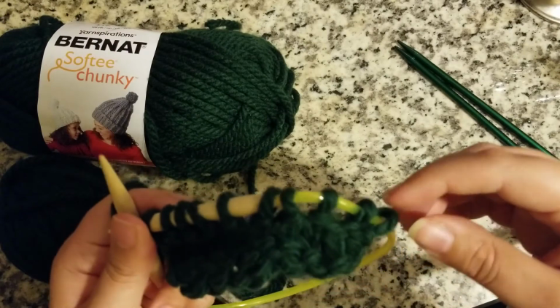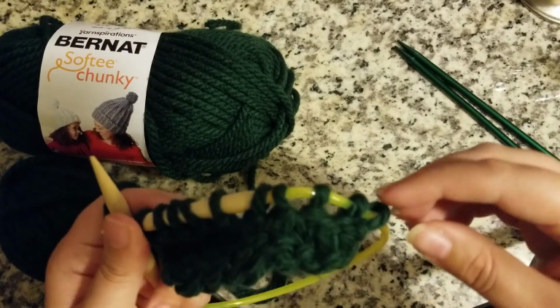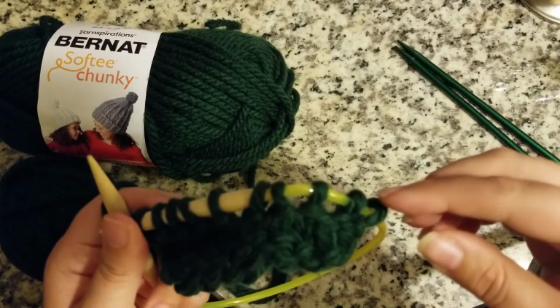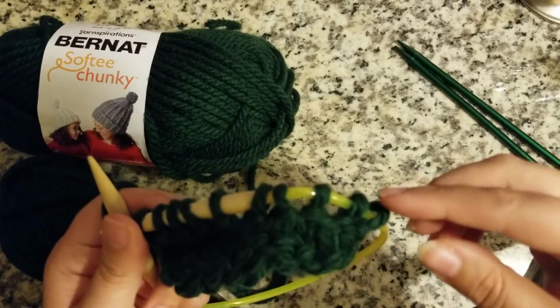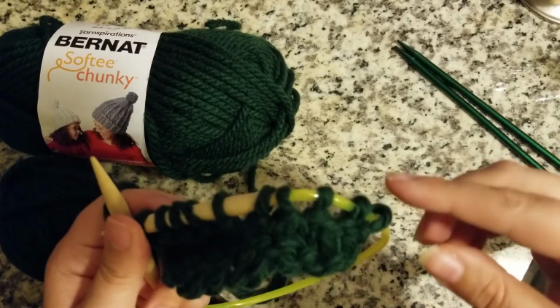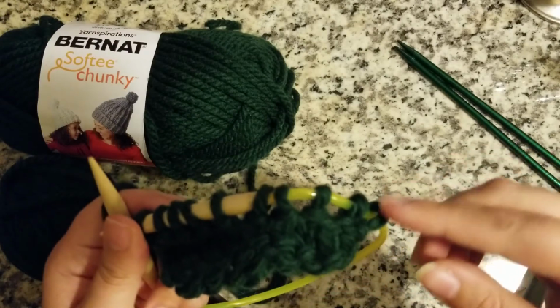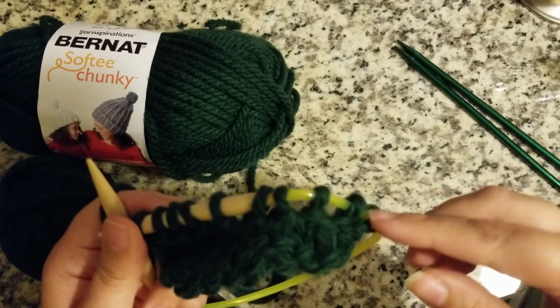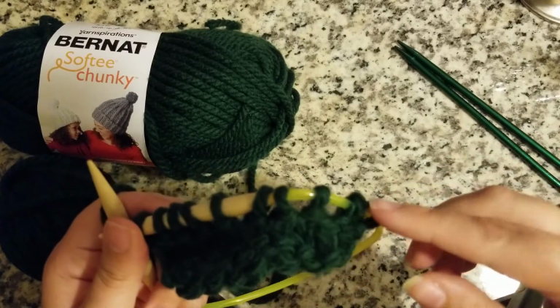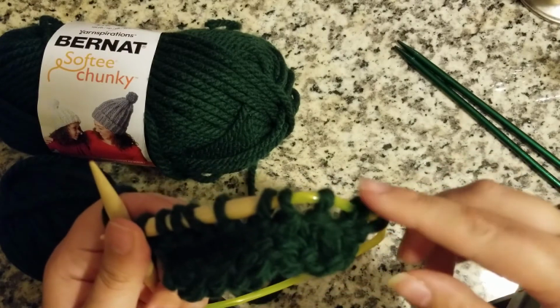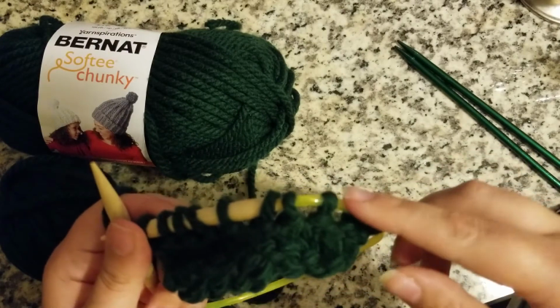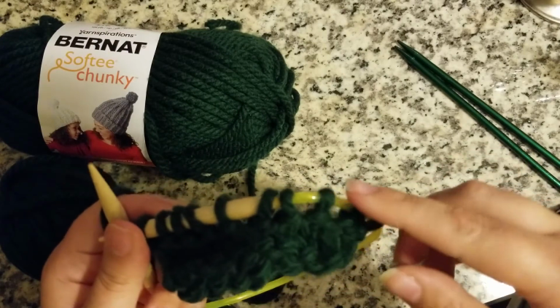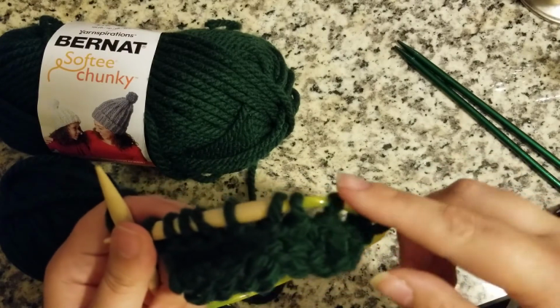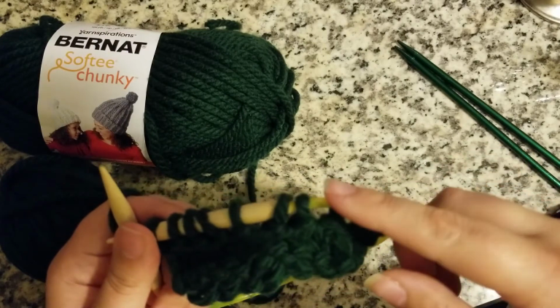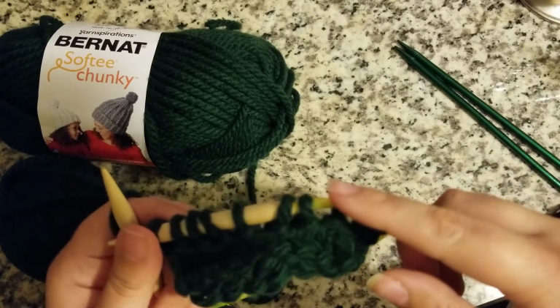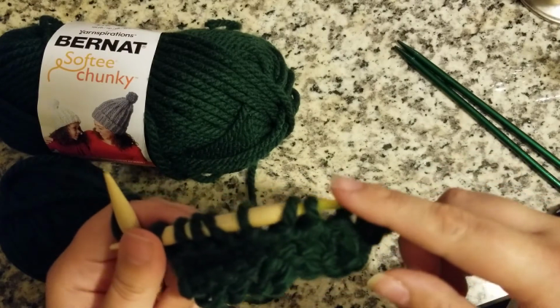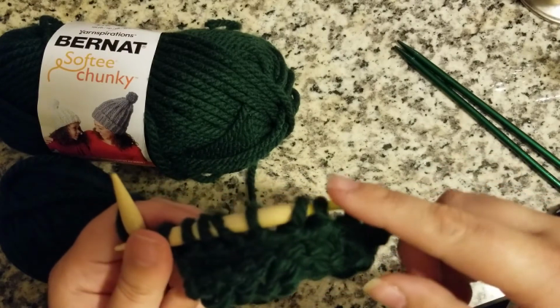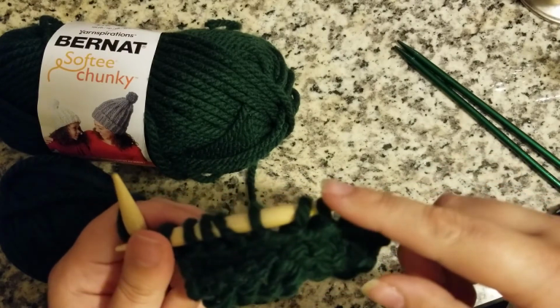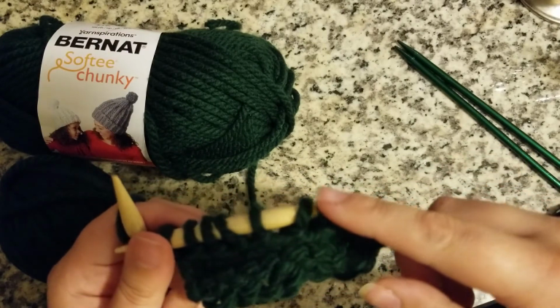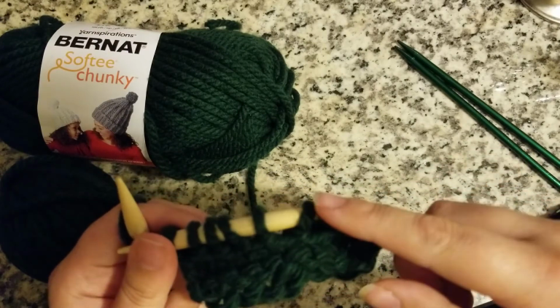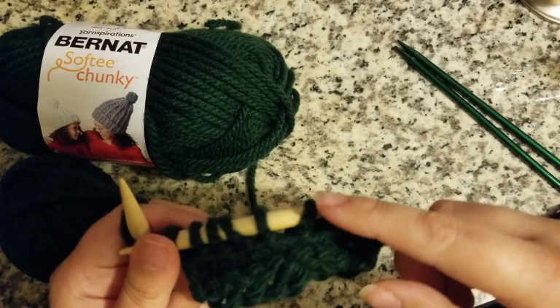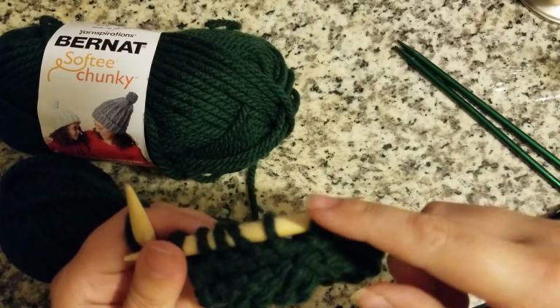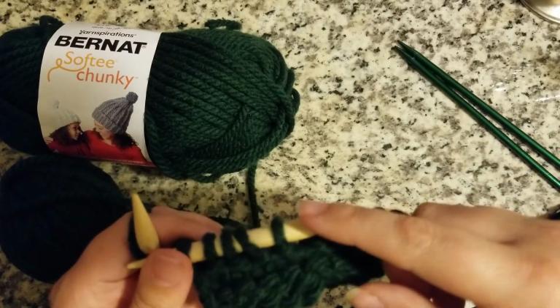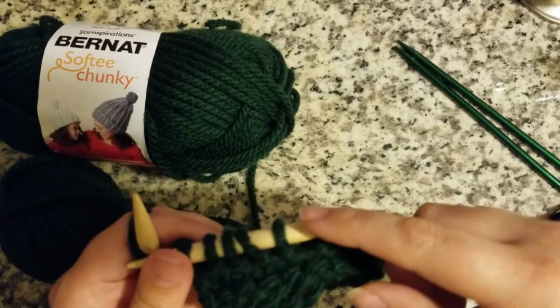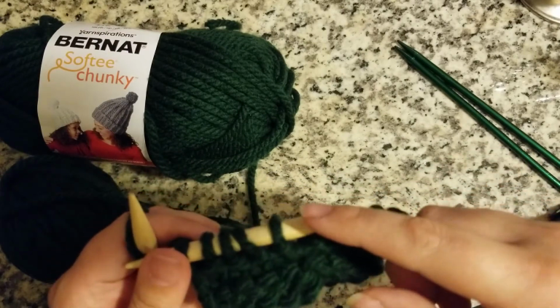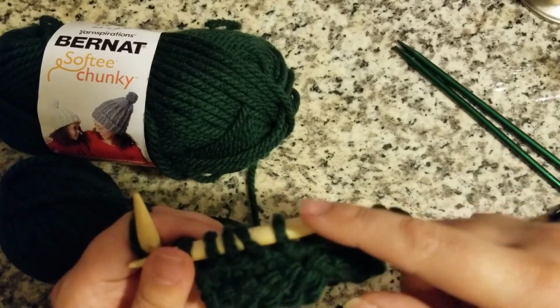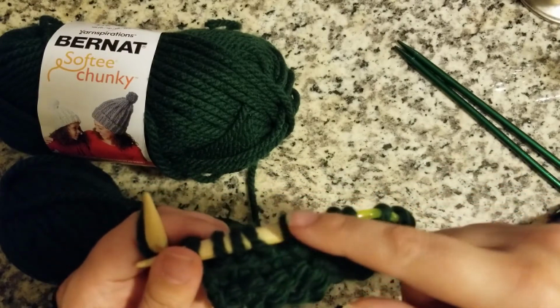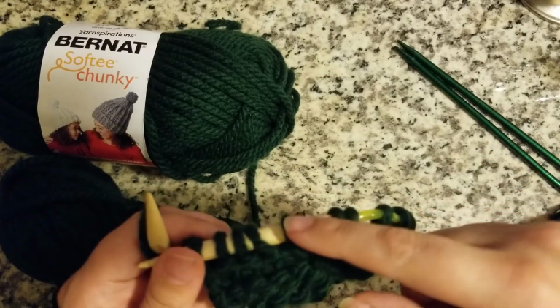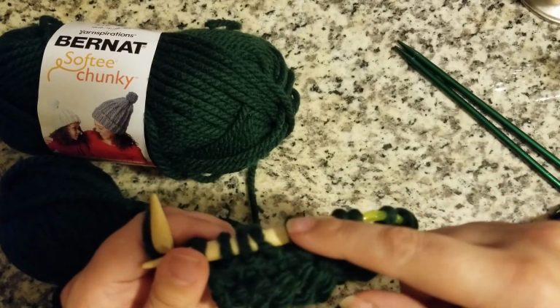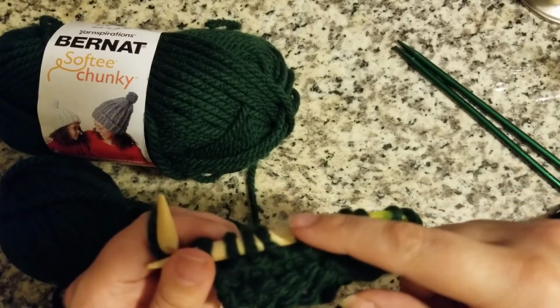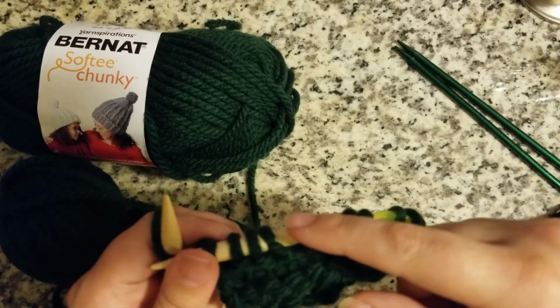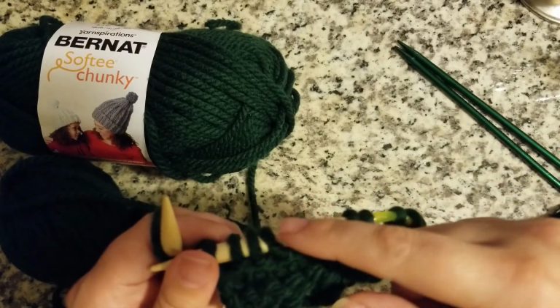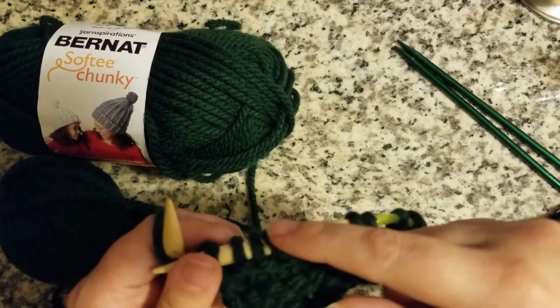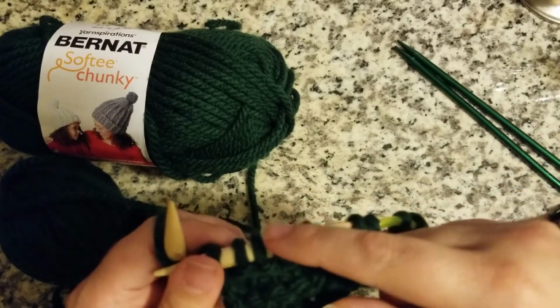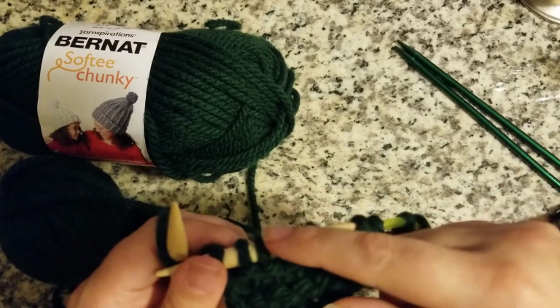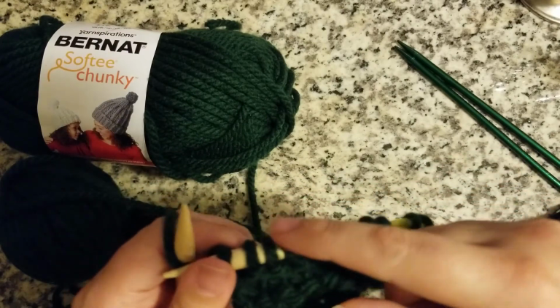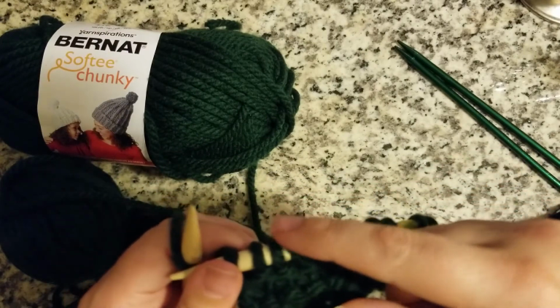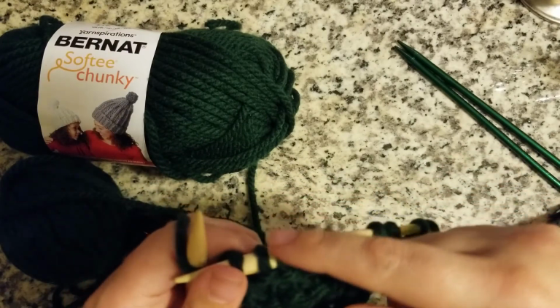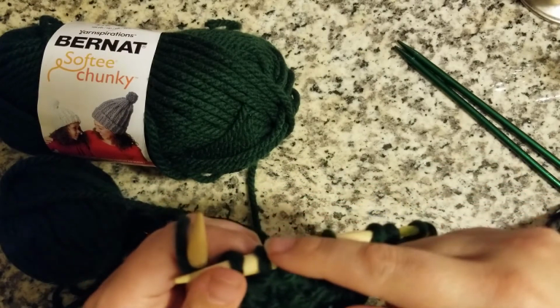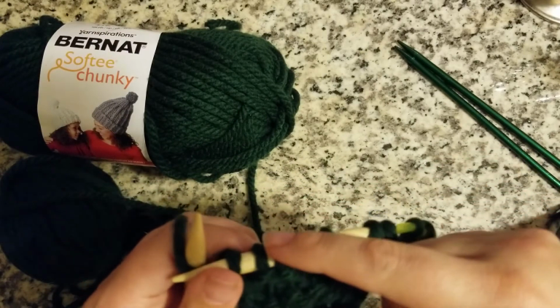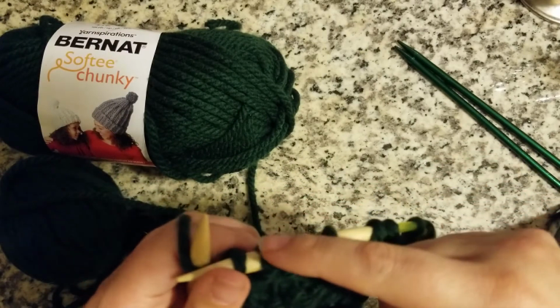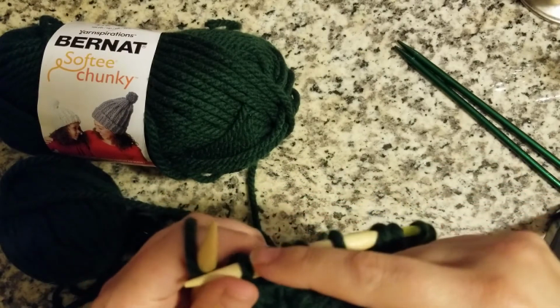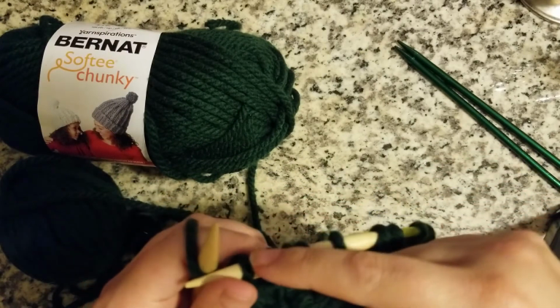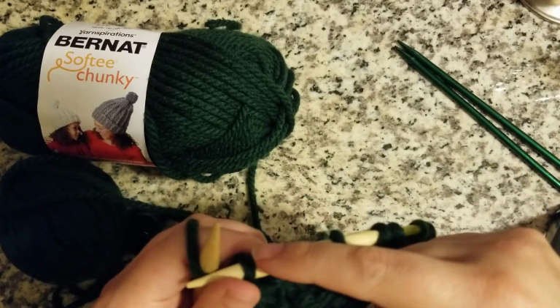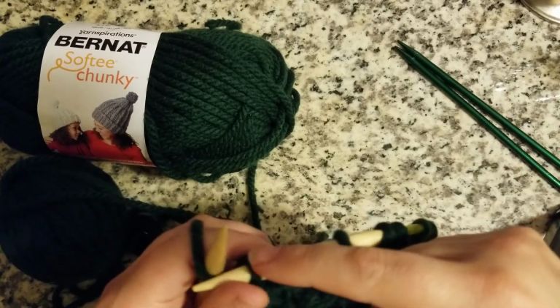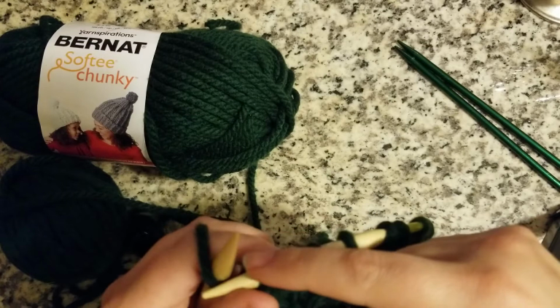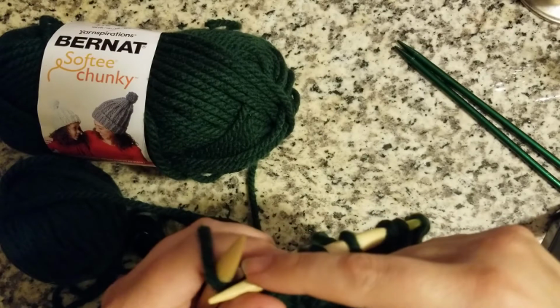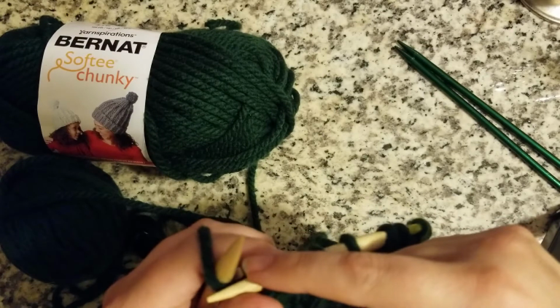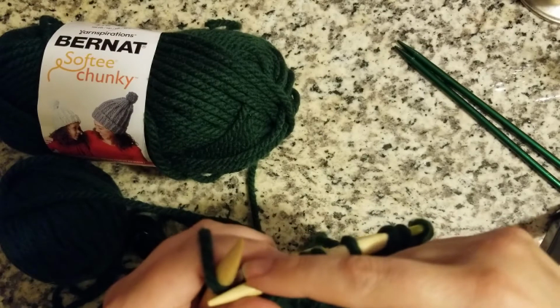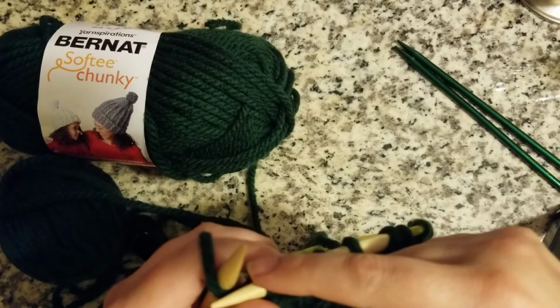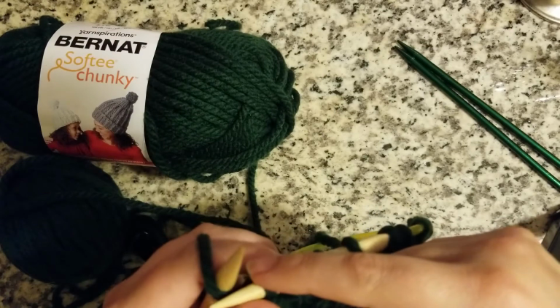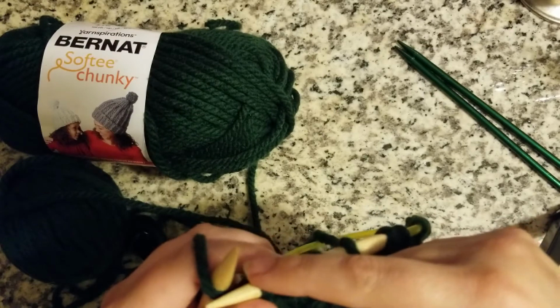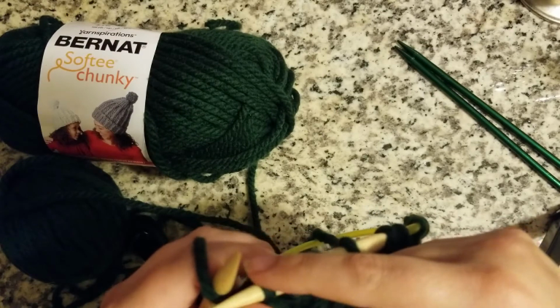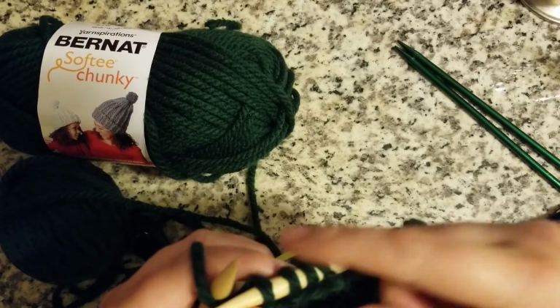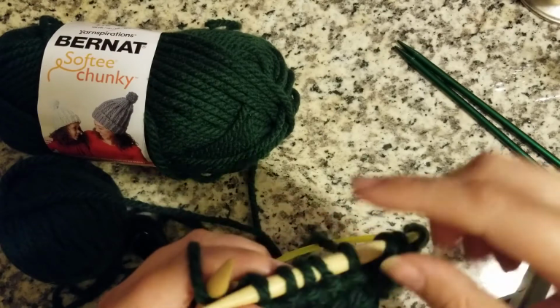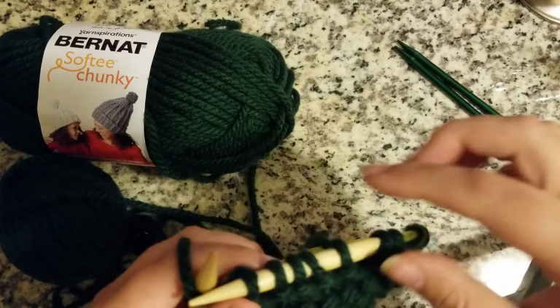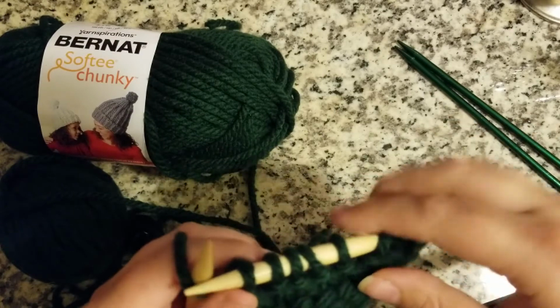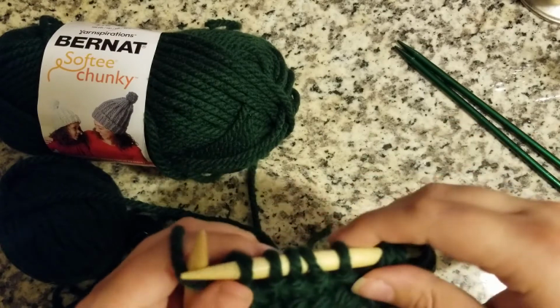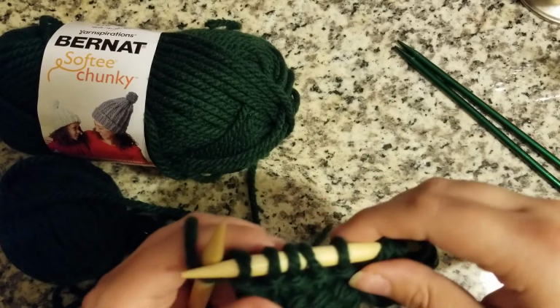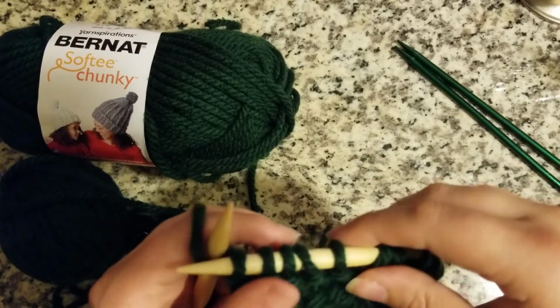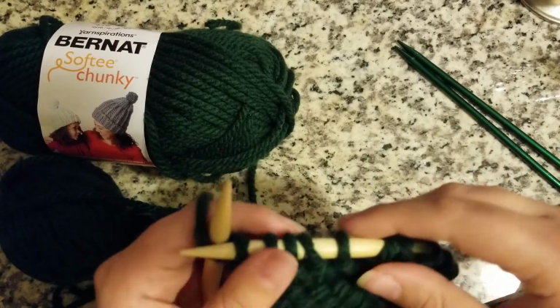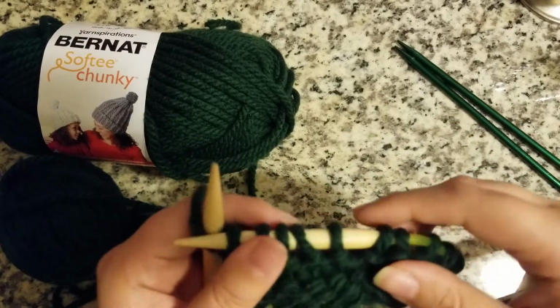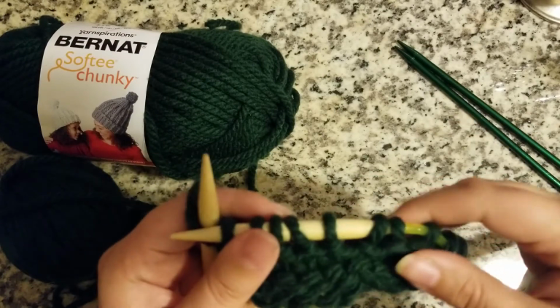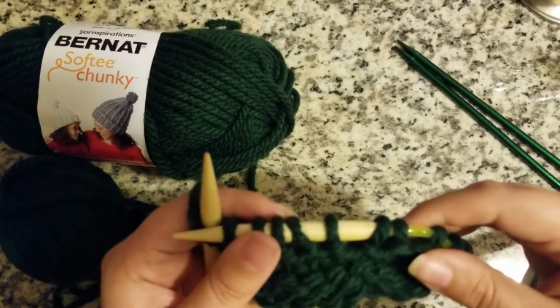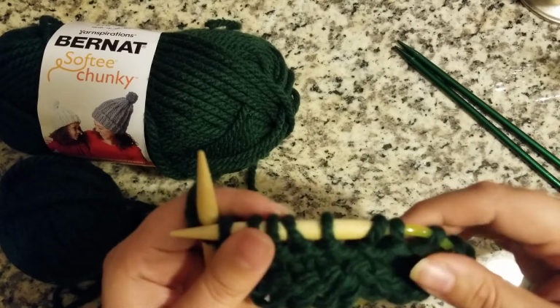But let's count: 1, 2, 3, 4, 5, 6, 7, 8, 9, 10. Perfect.